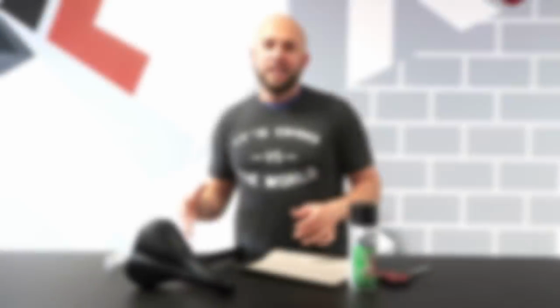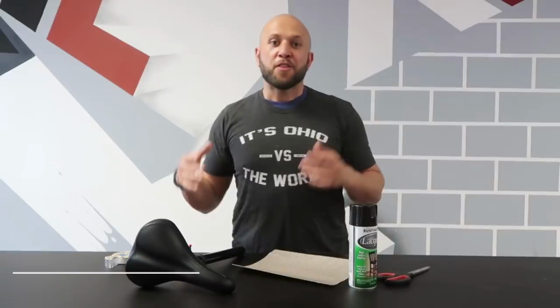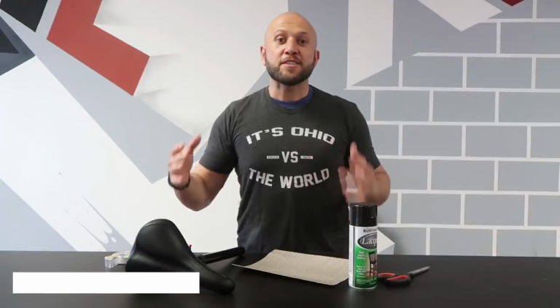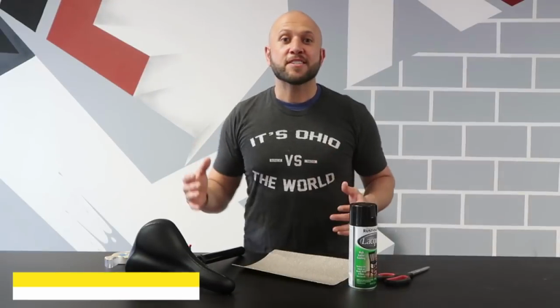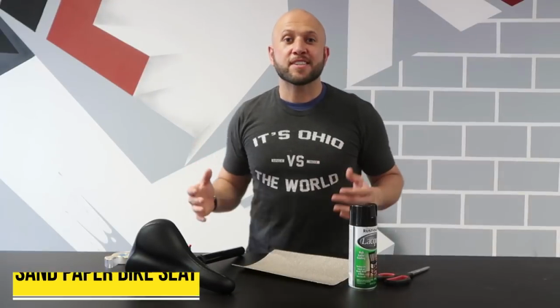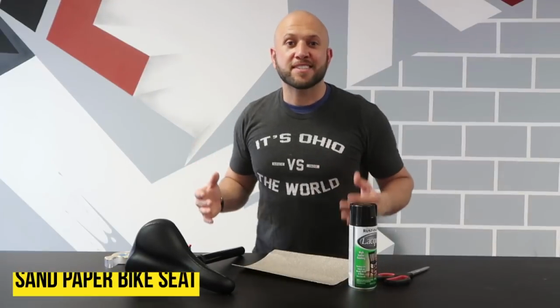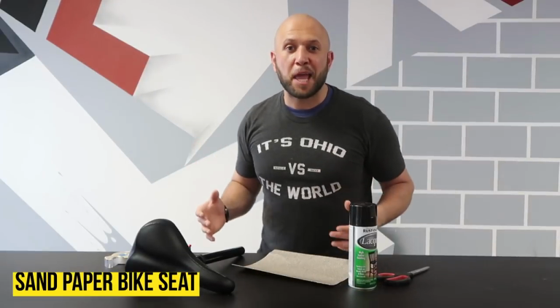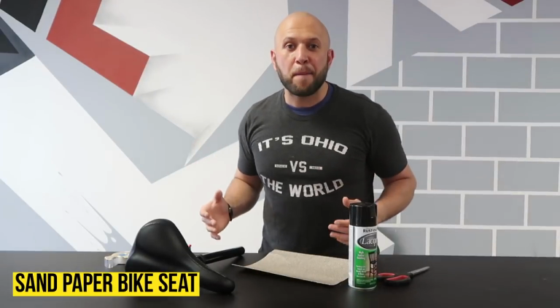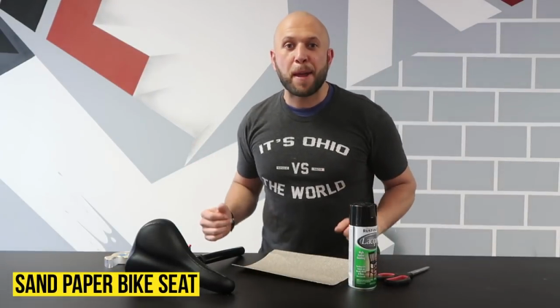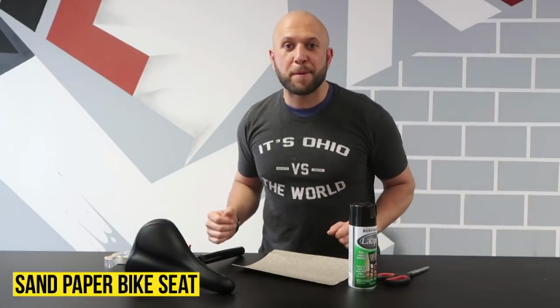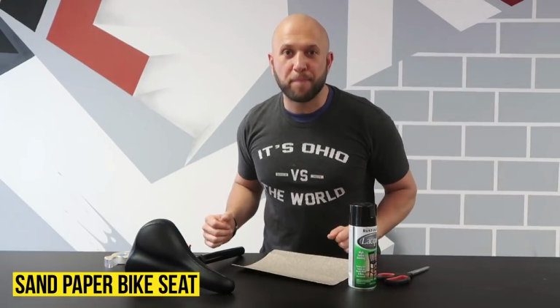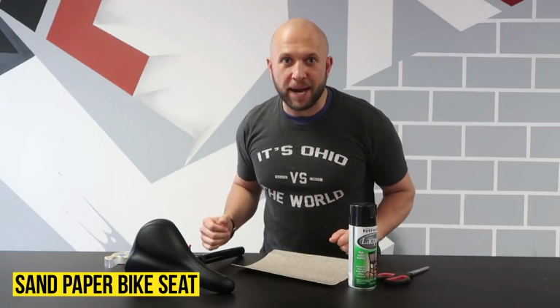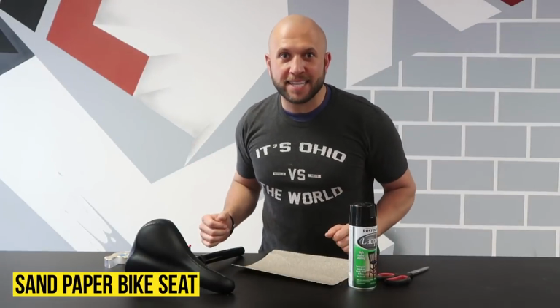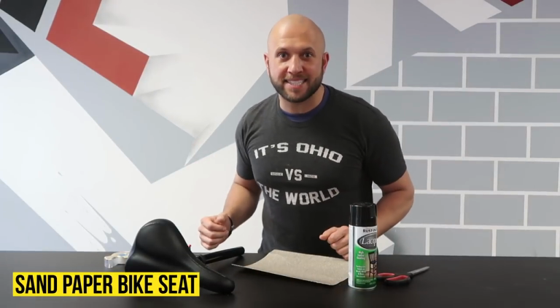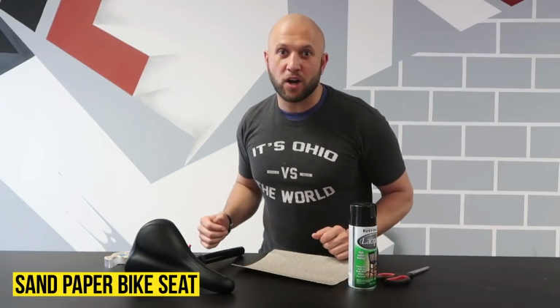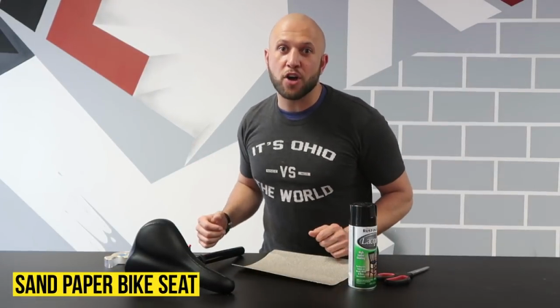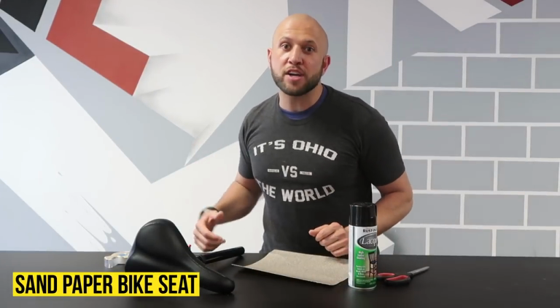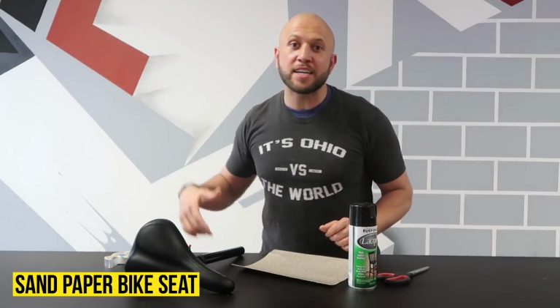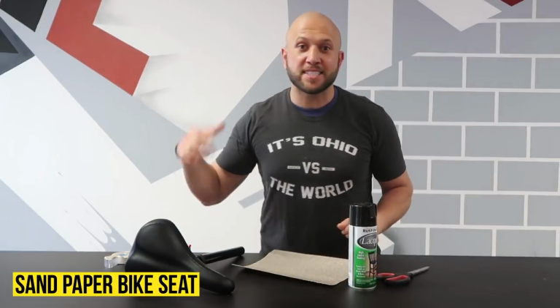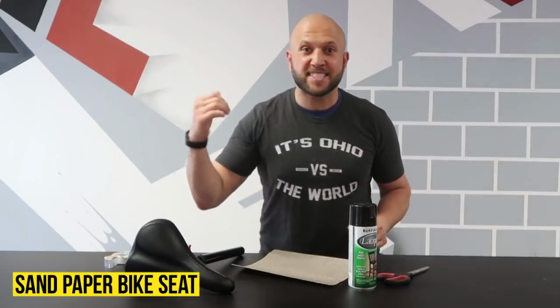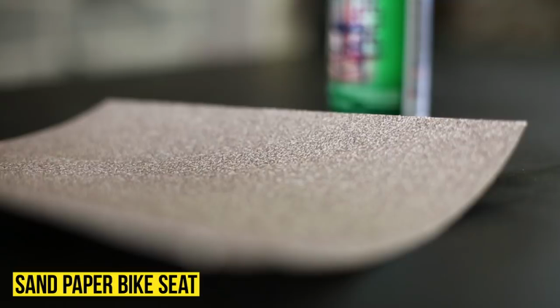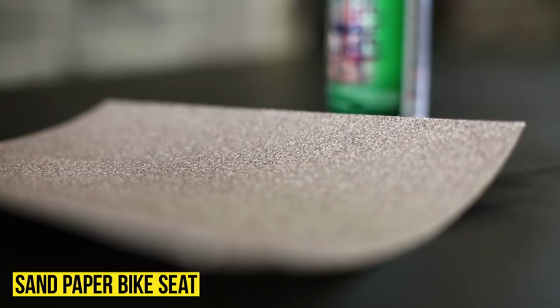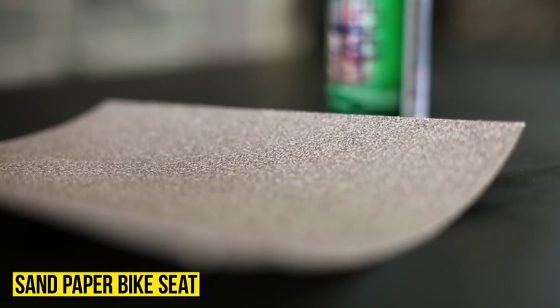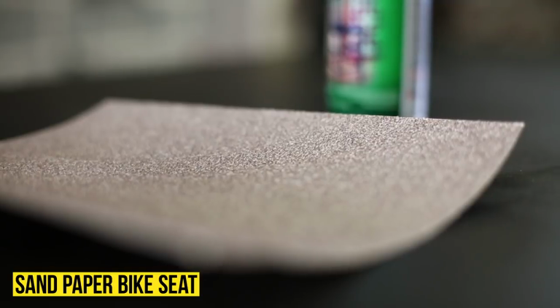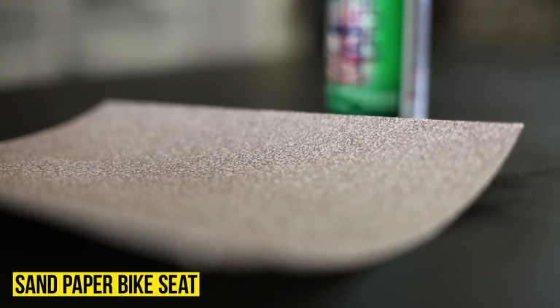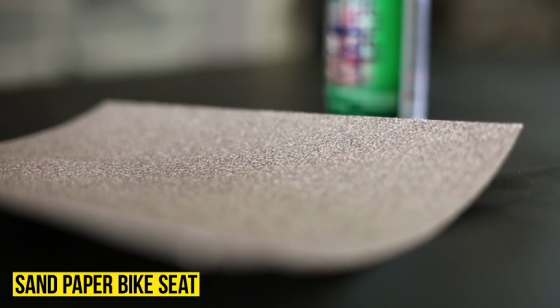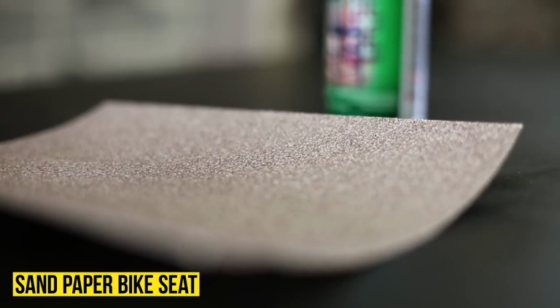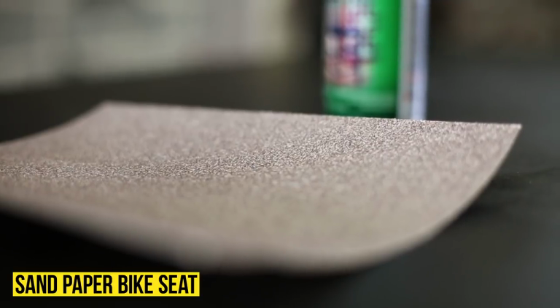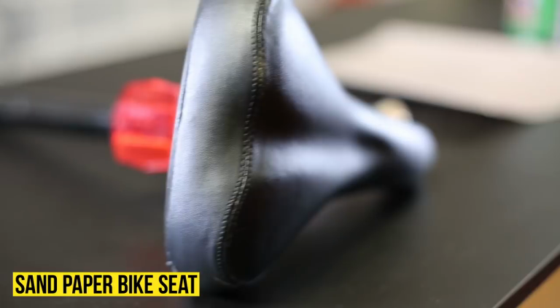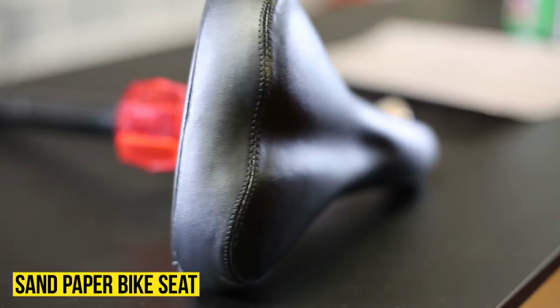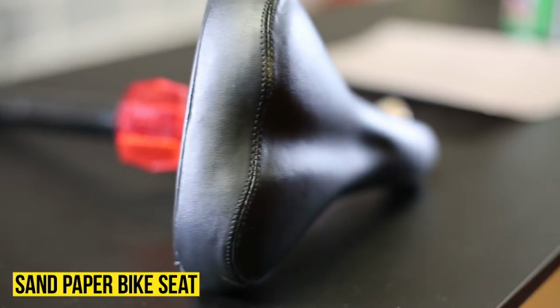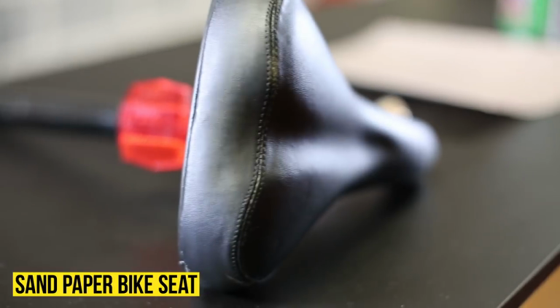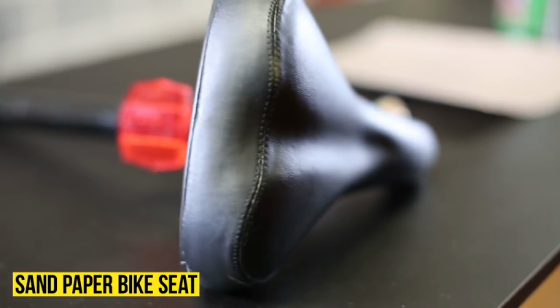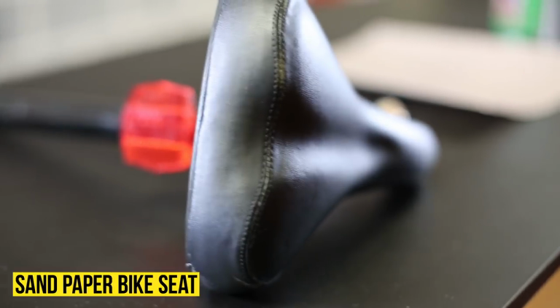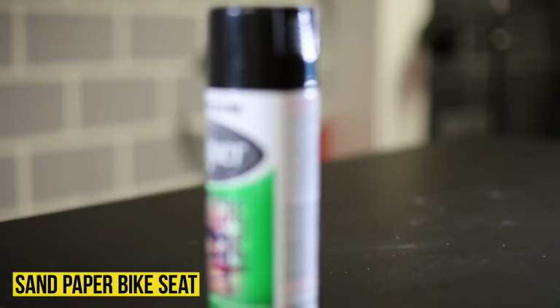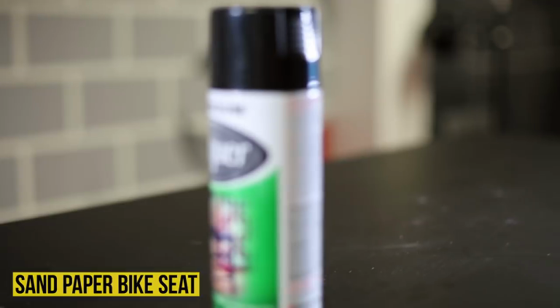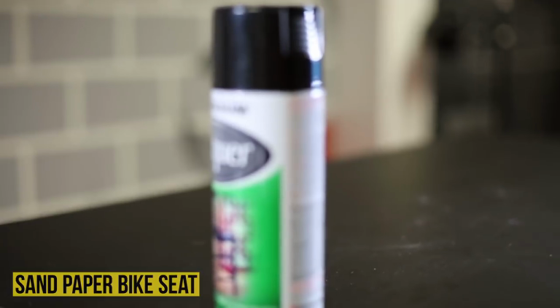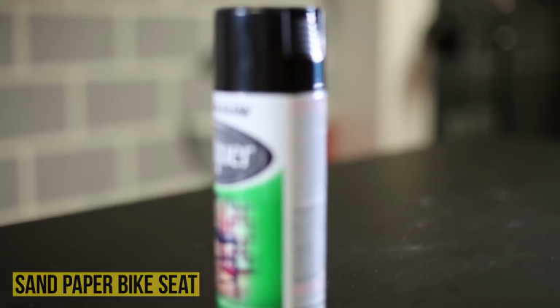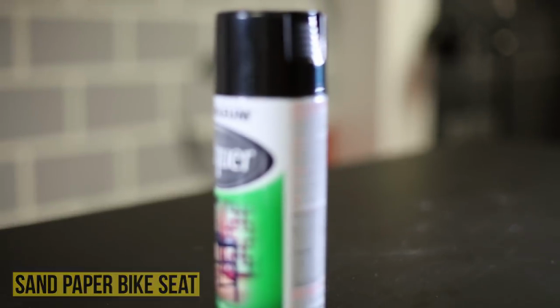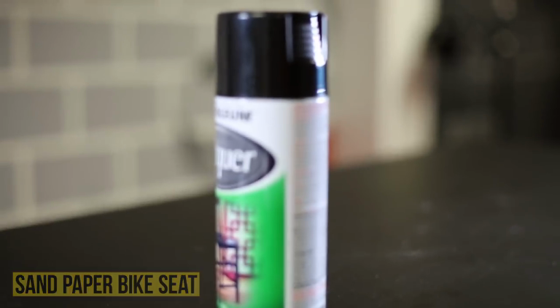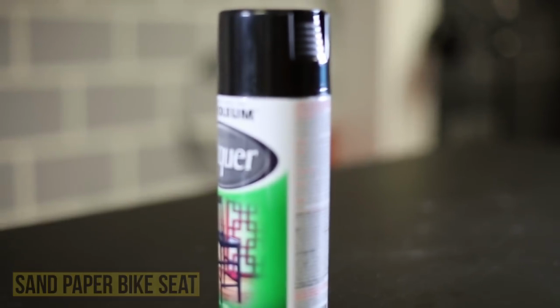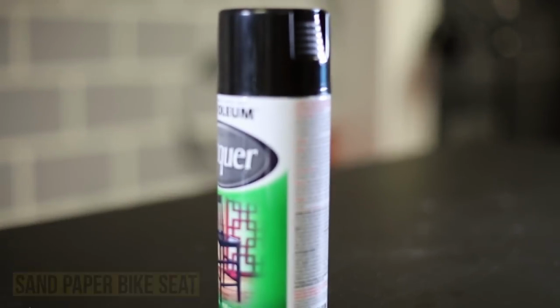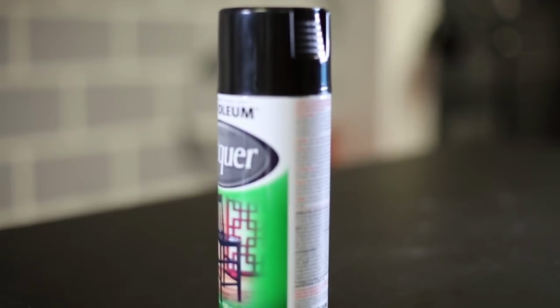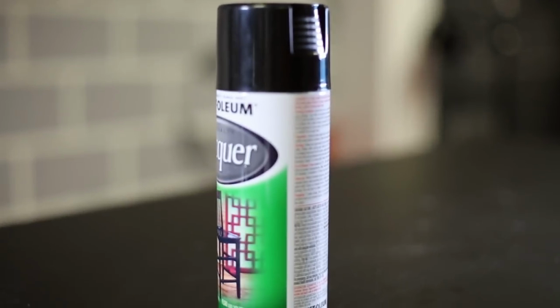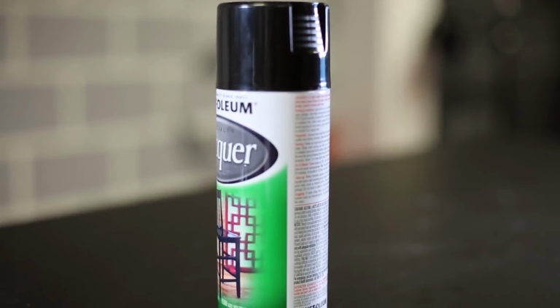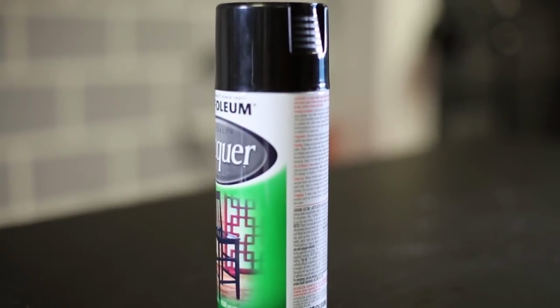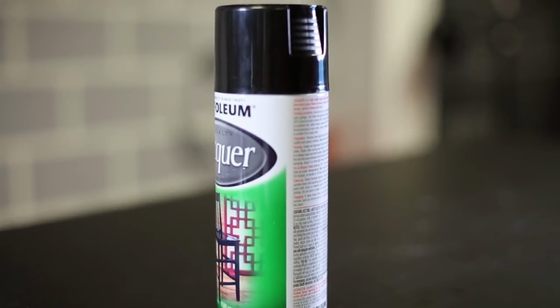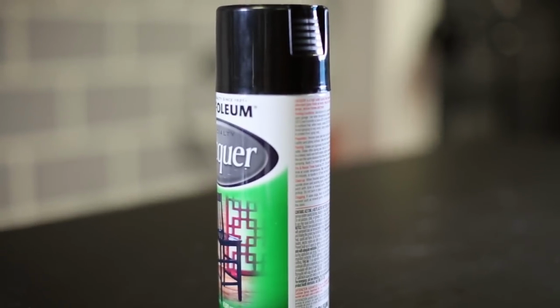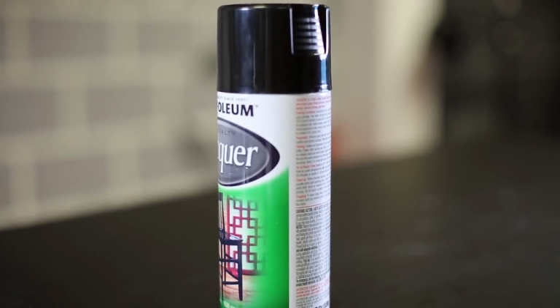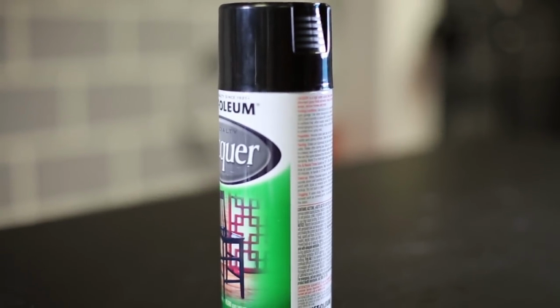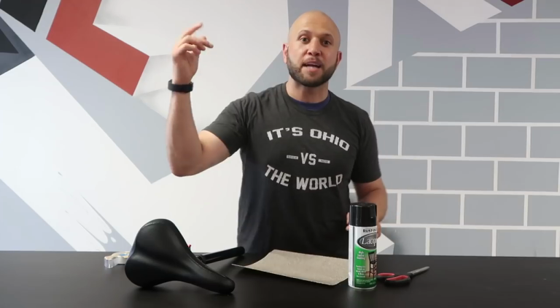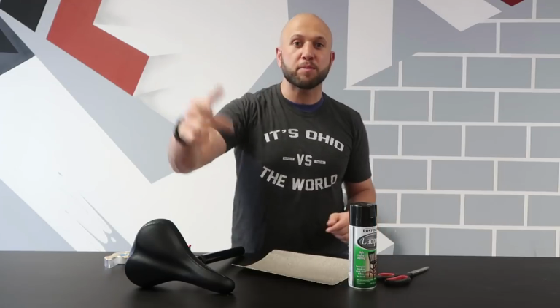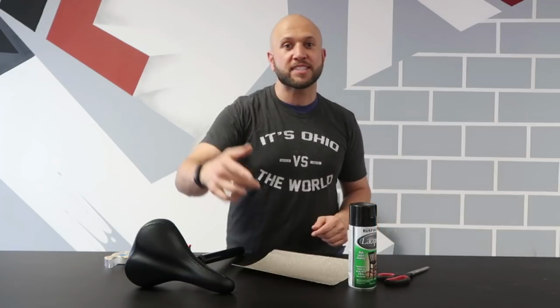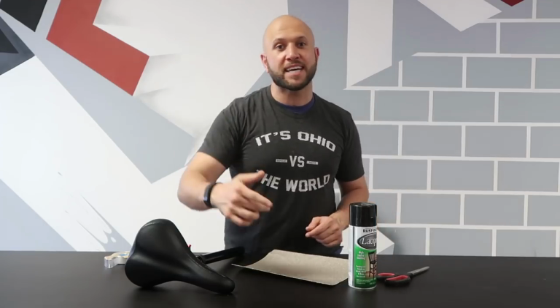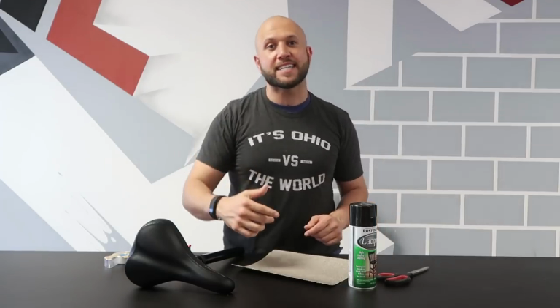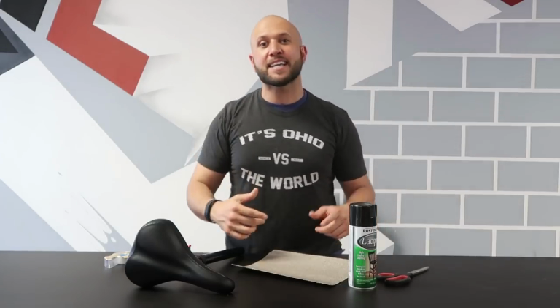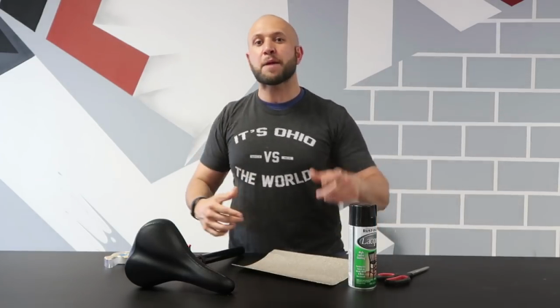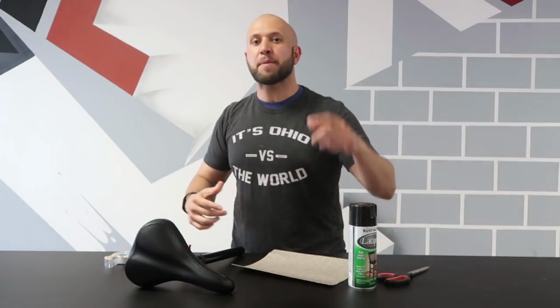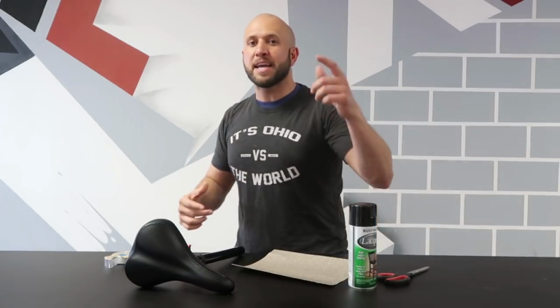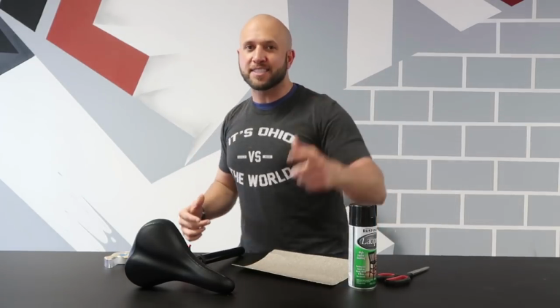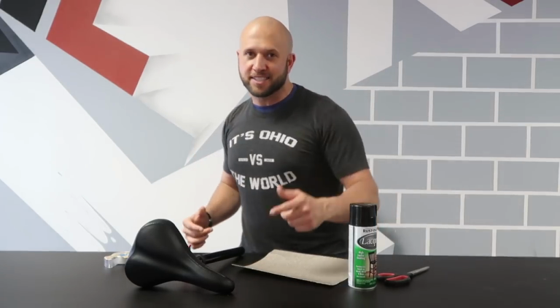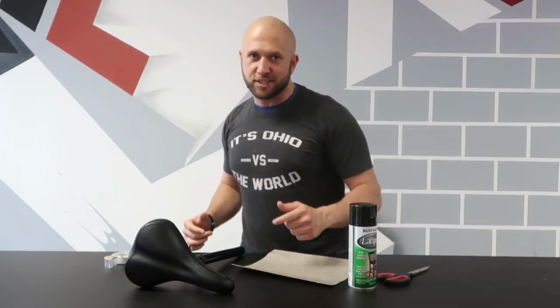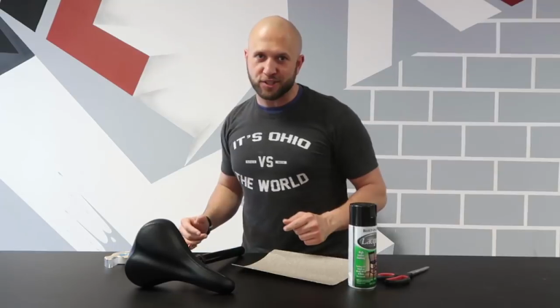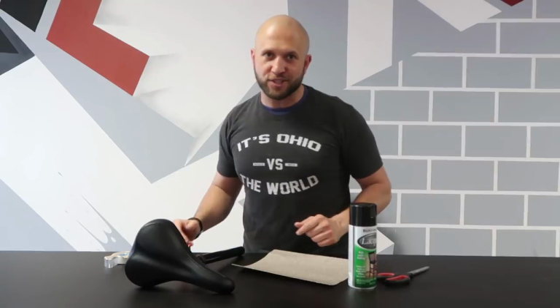This is the sandpaper bike seat. All you're going to need is sandpaper, a bike seat, spray paint to match the bike seat, double-sided tape, and scissors.